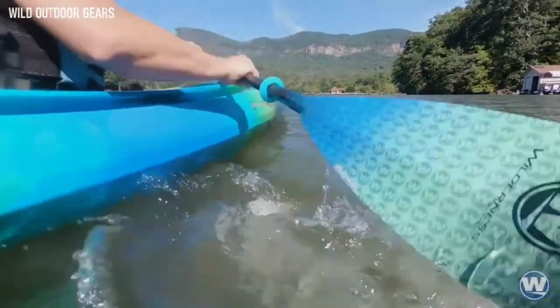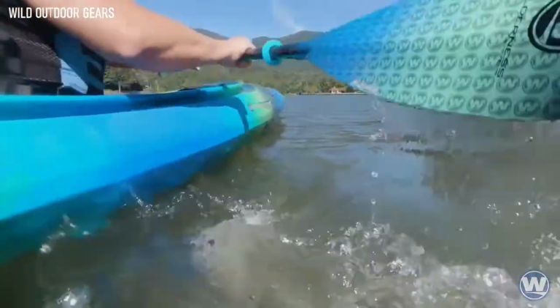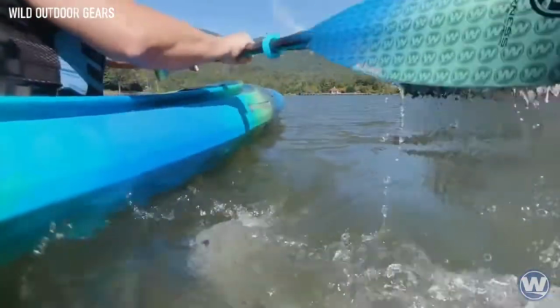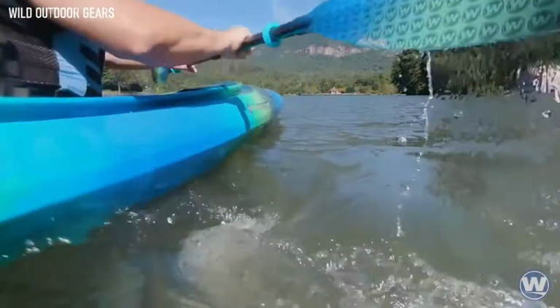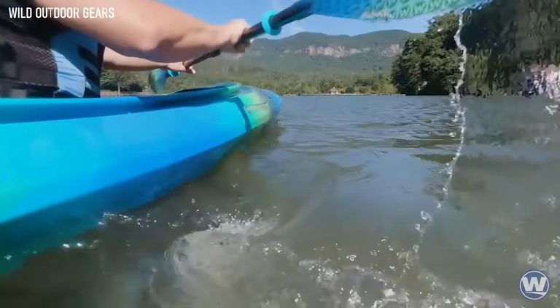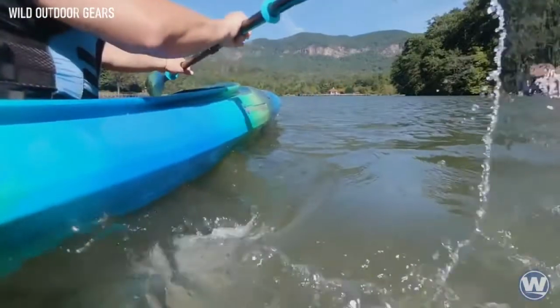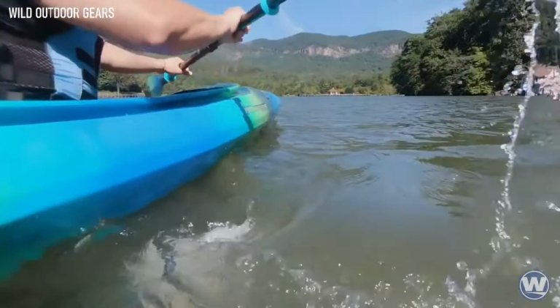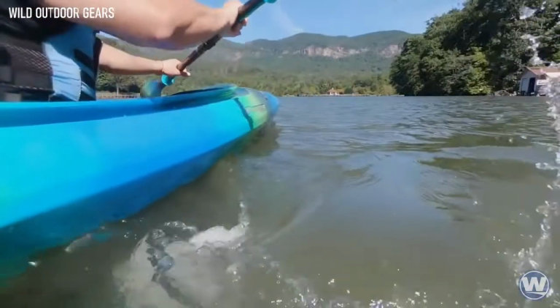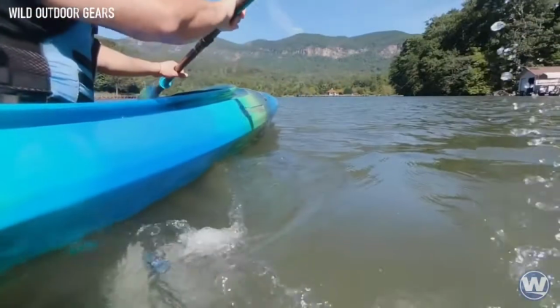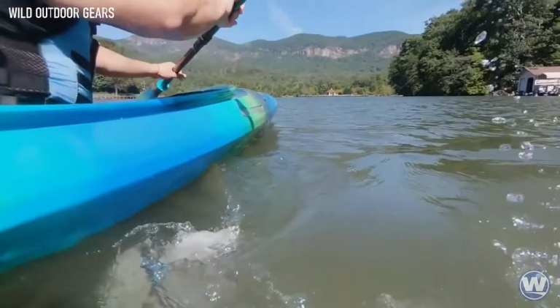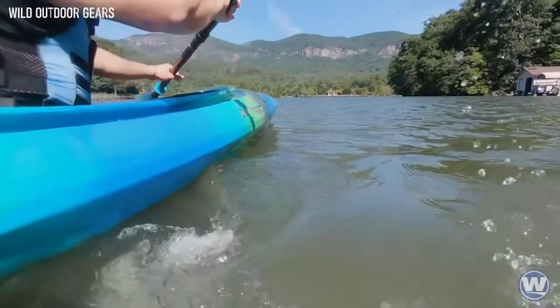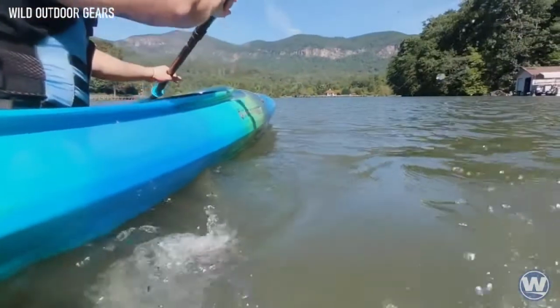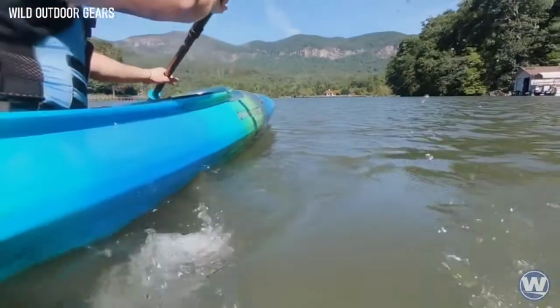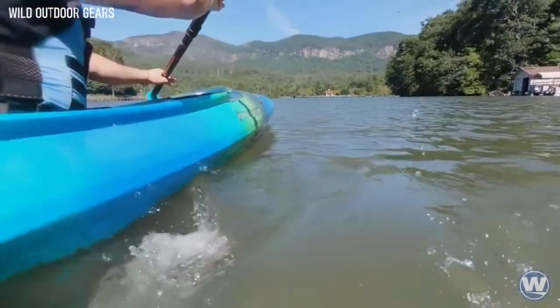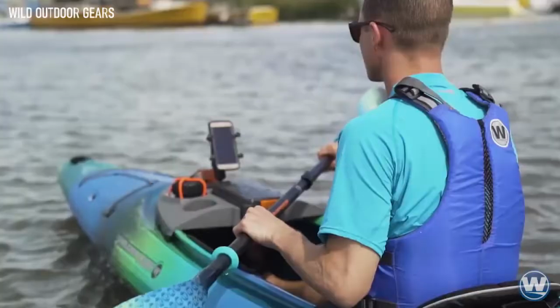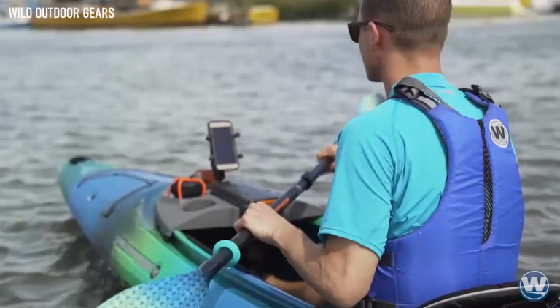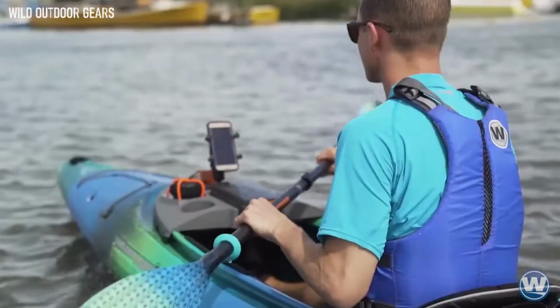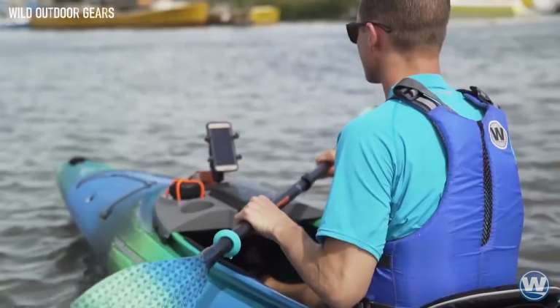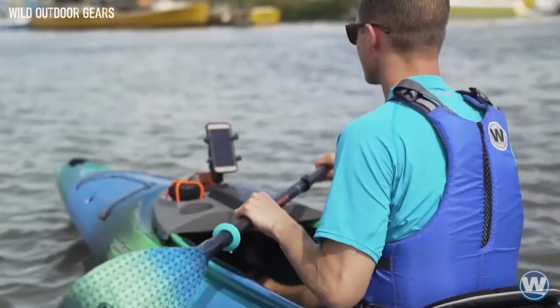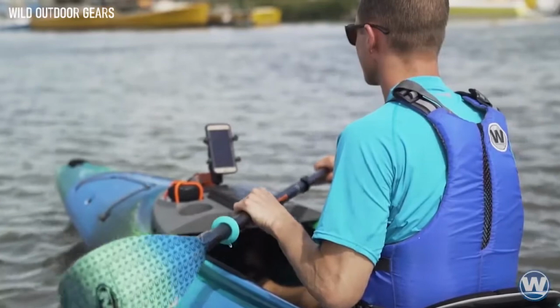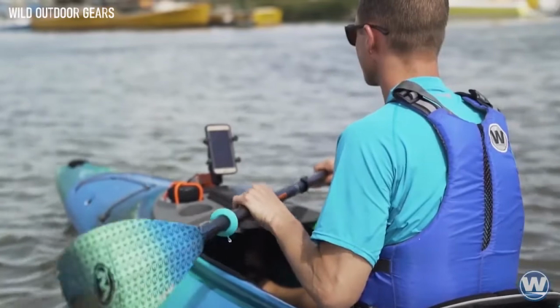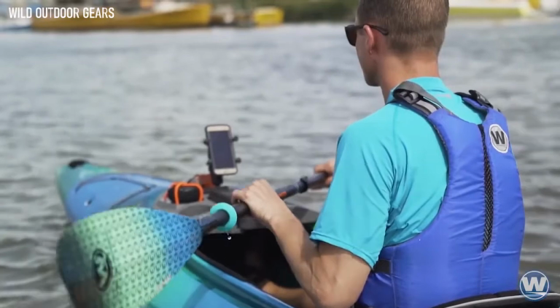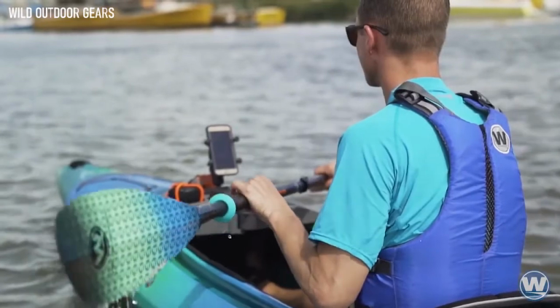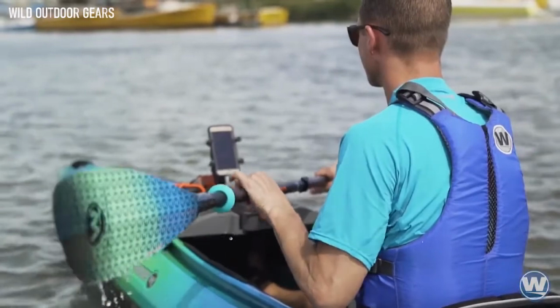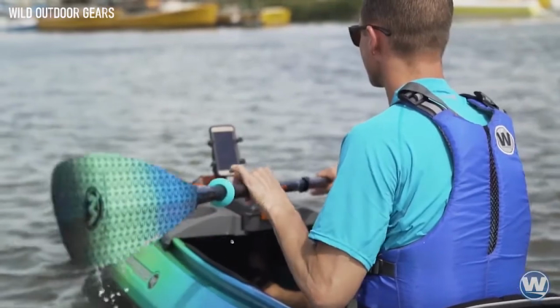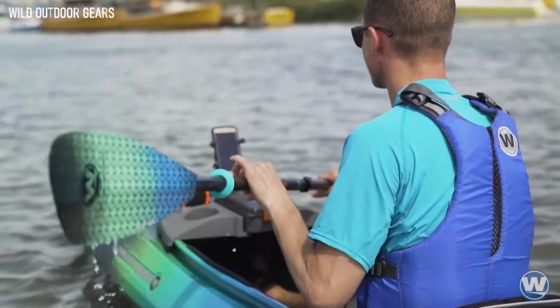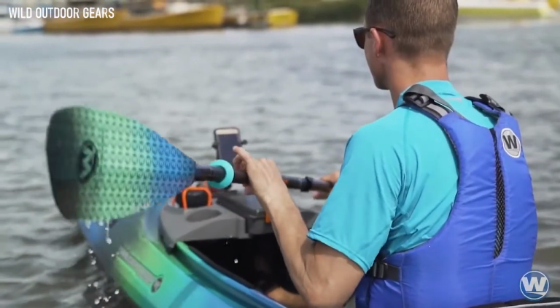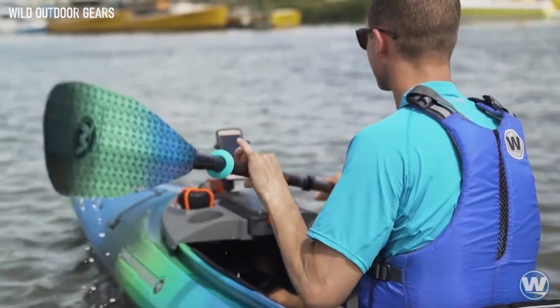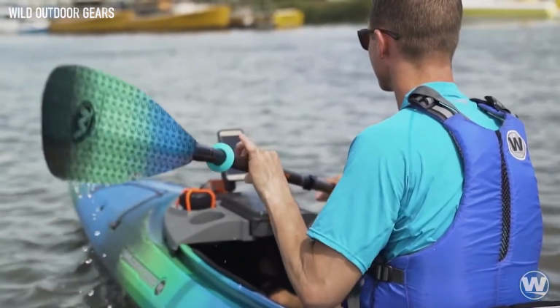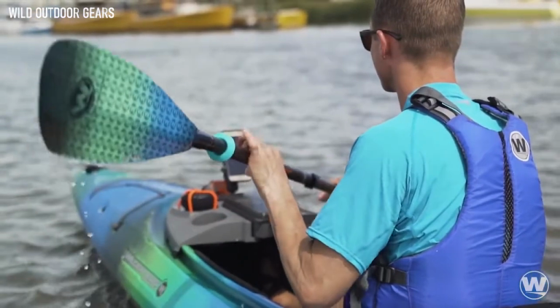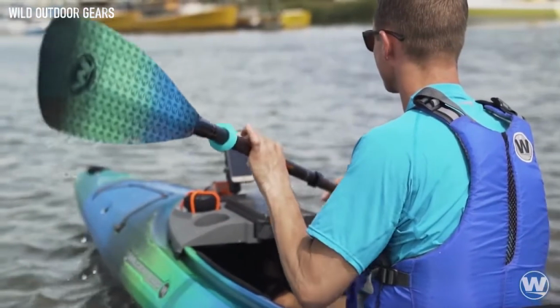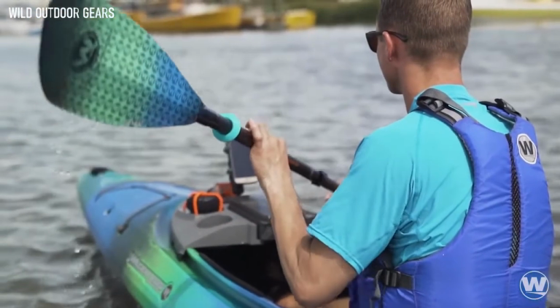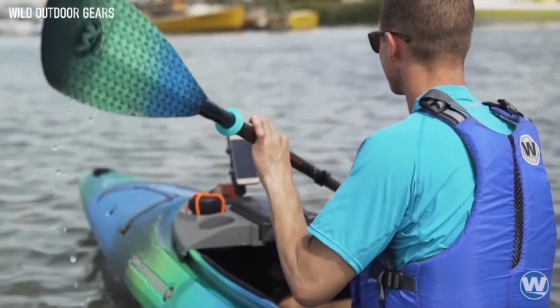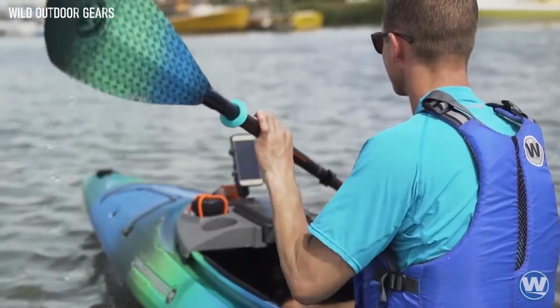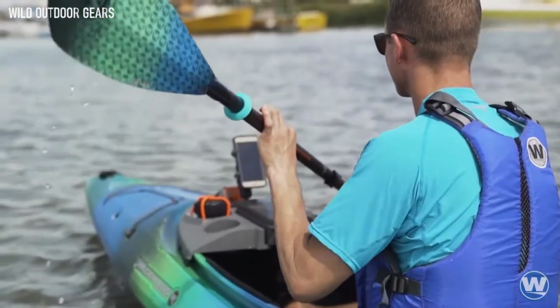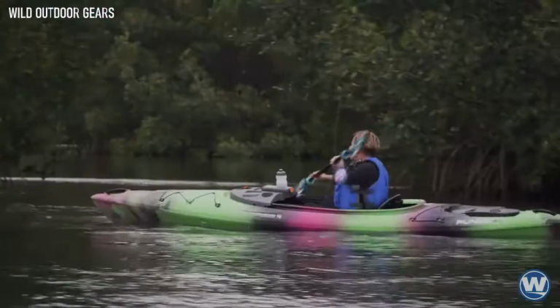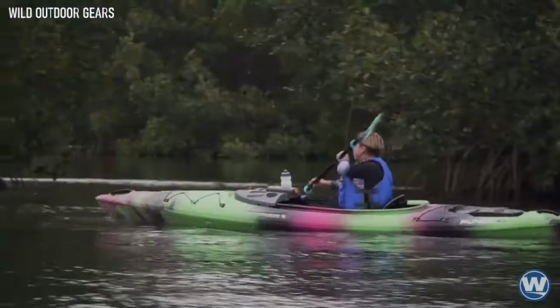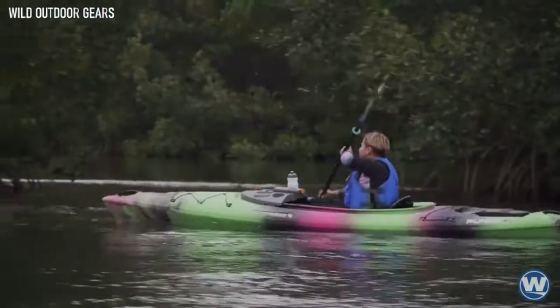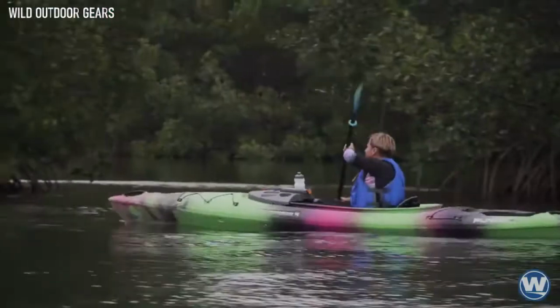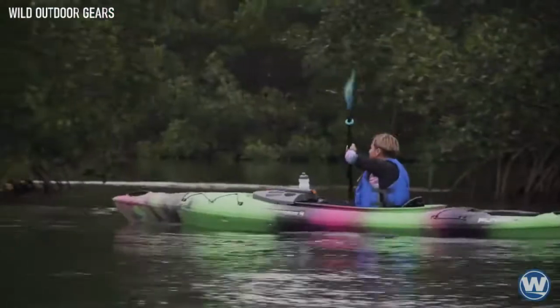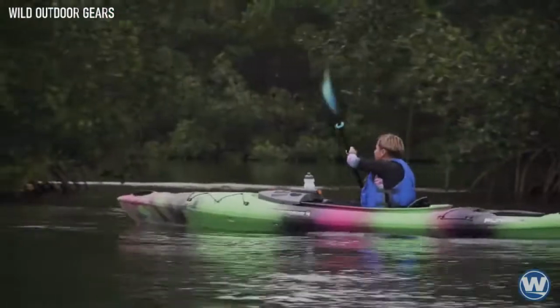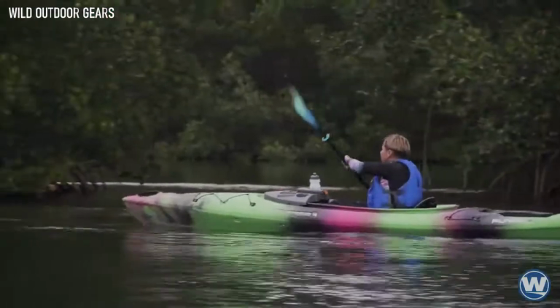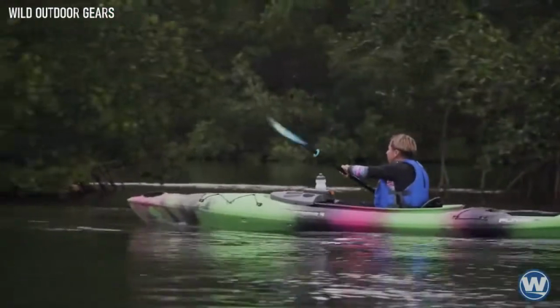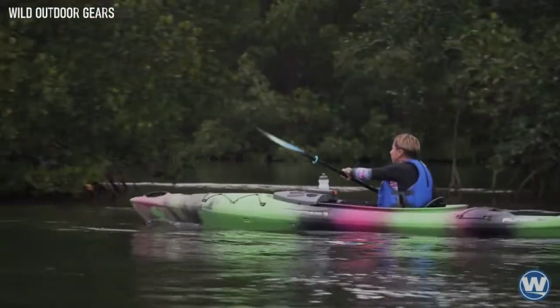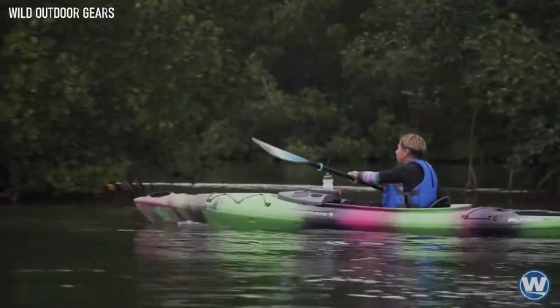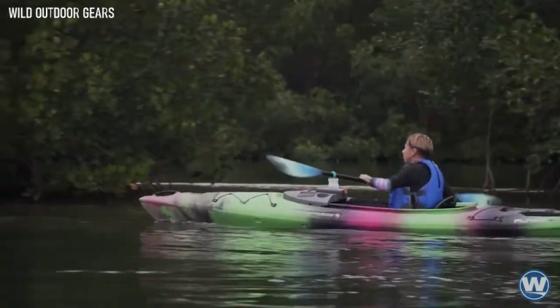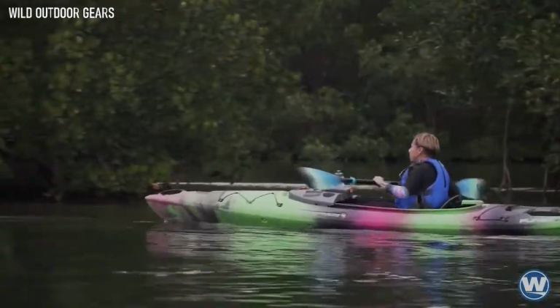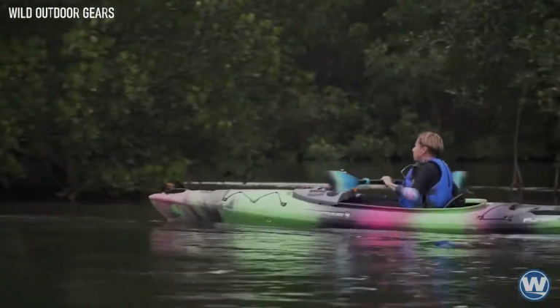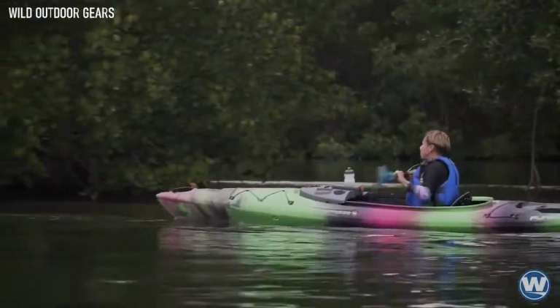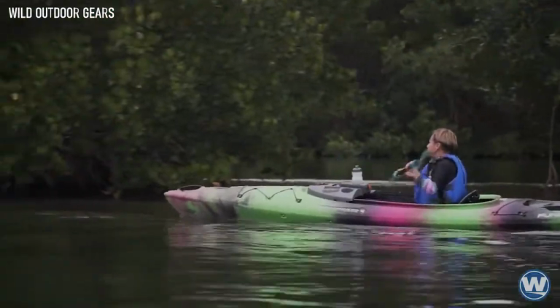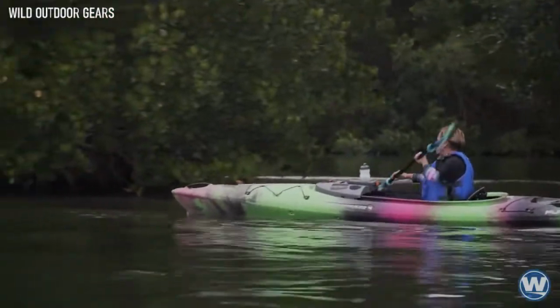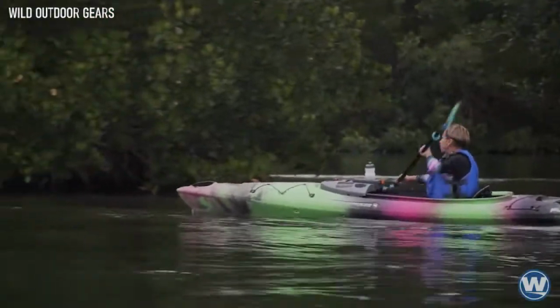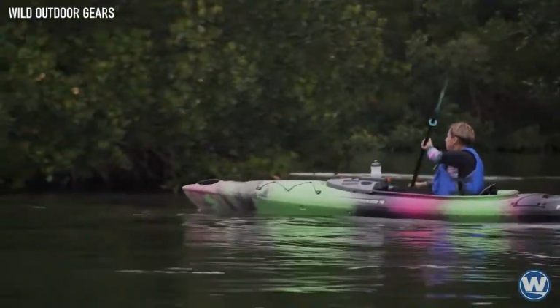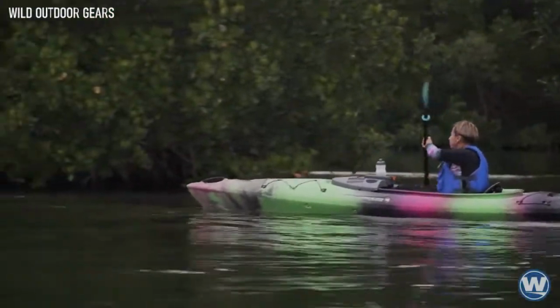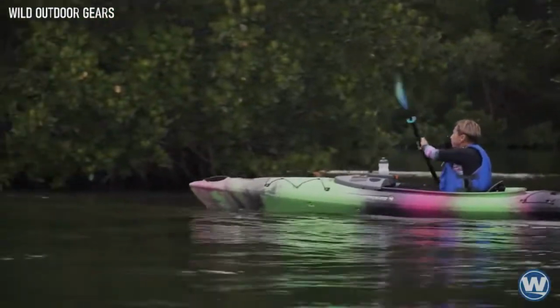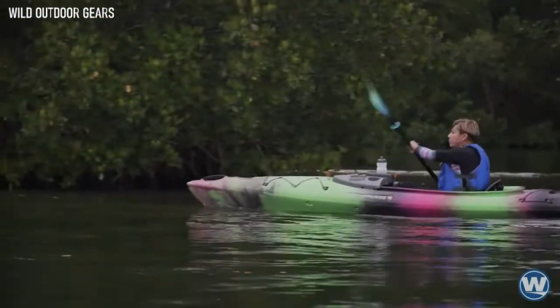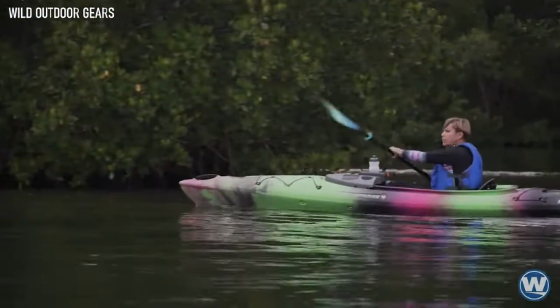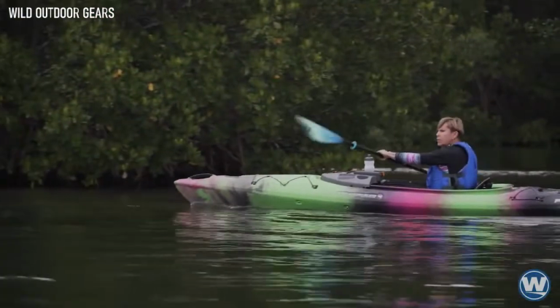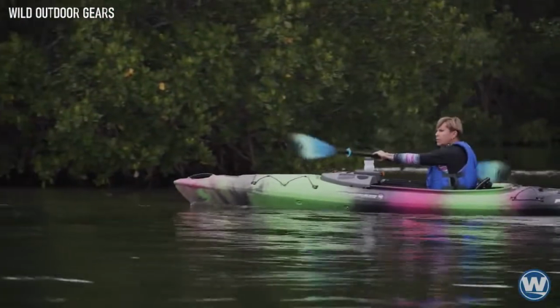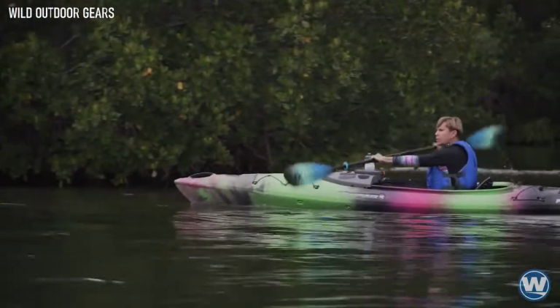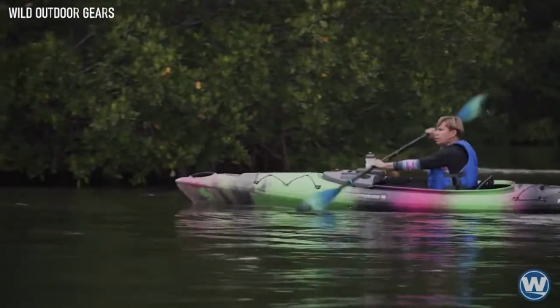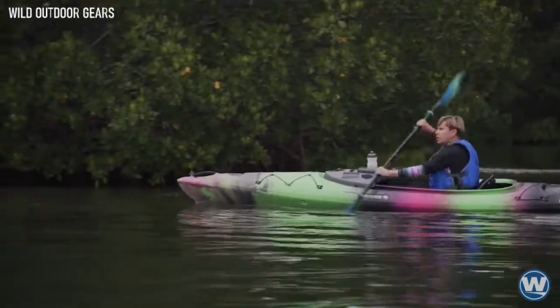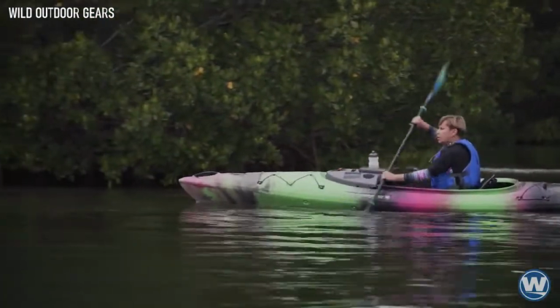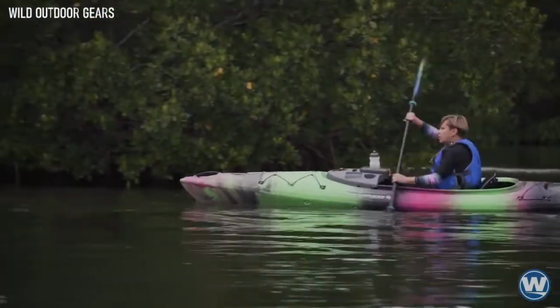The result is smooth, efficient, and flutter-free strokes, regardless of paddling style or experience level.